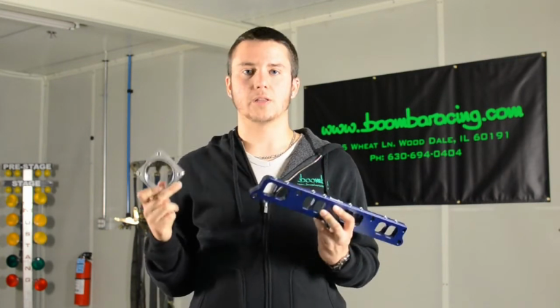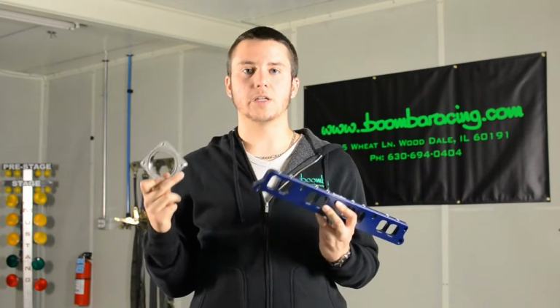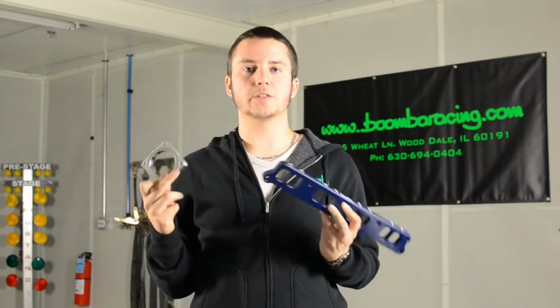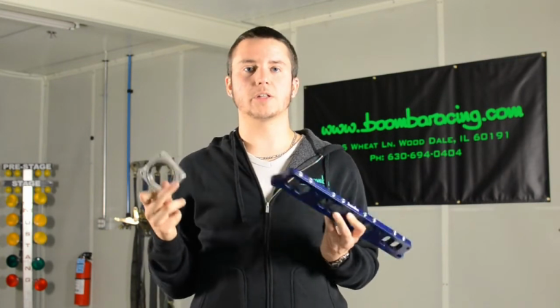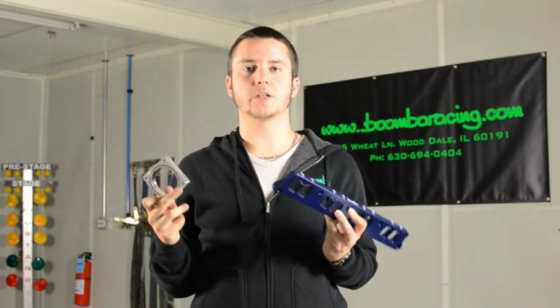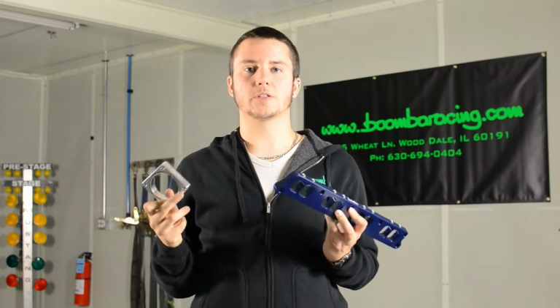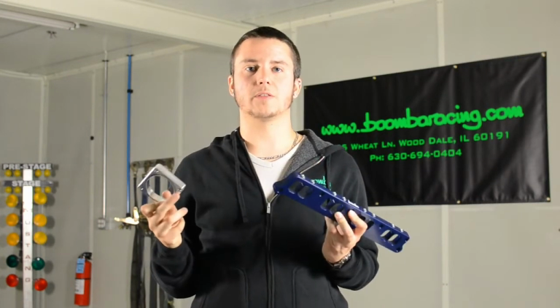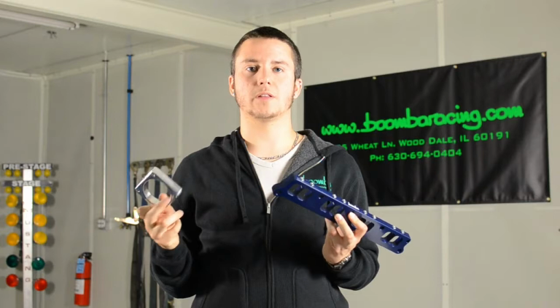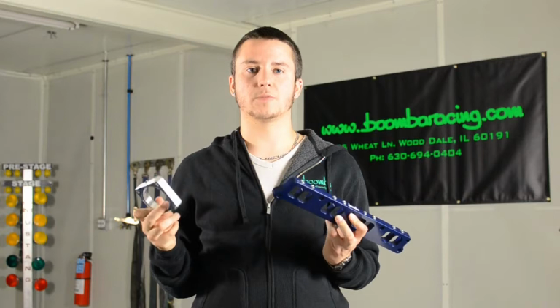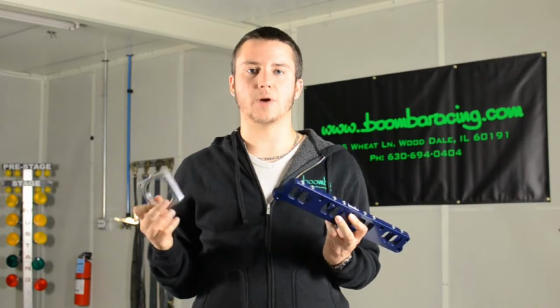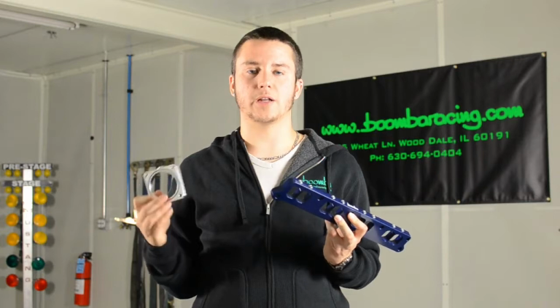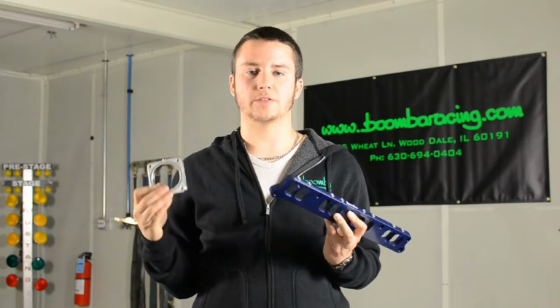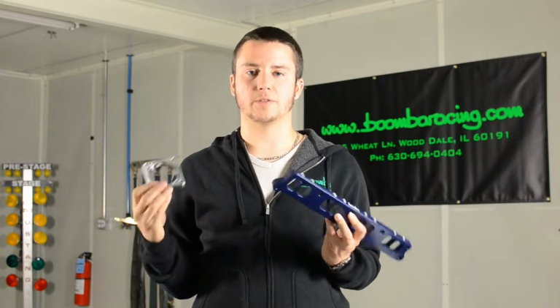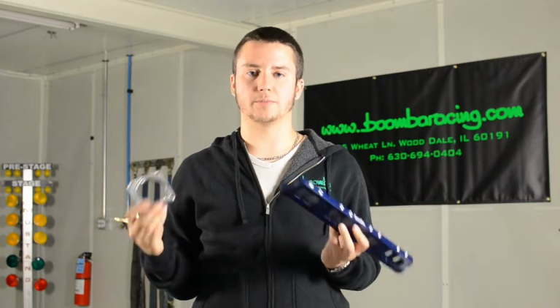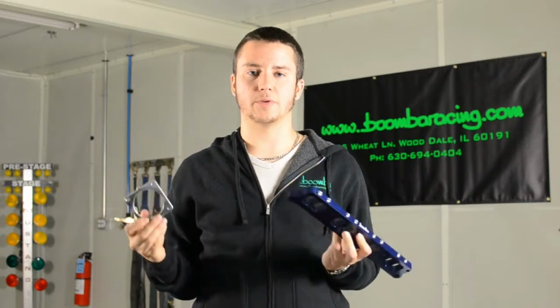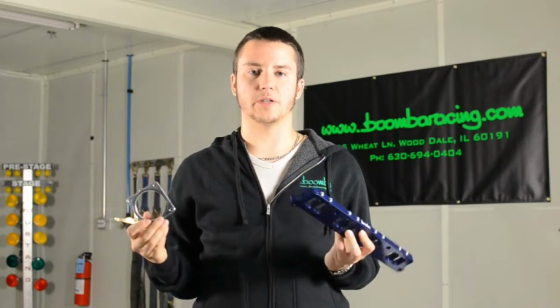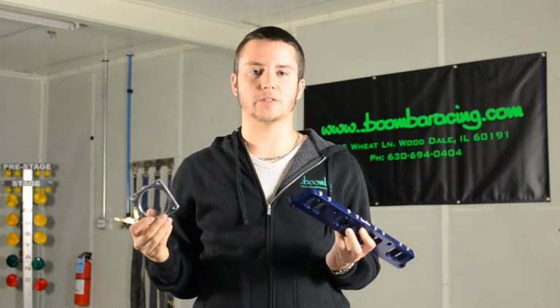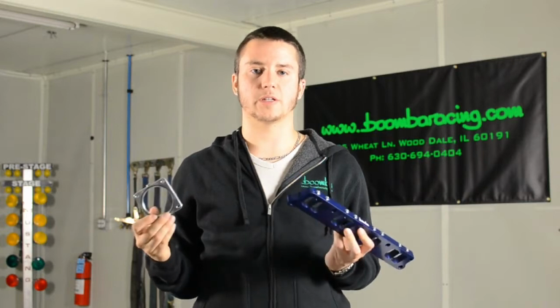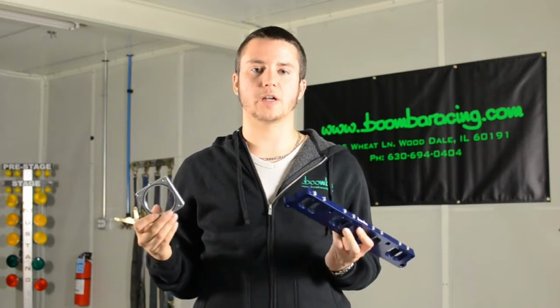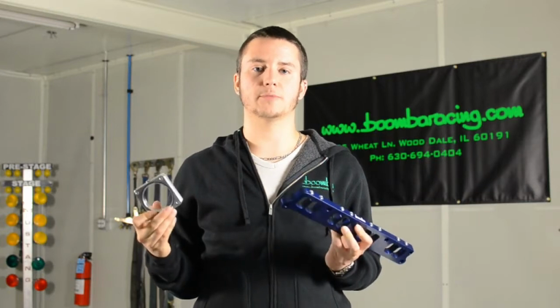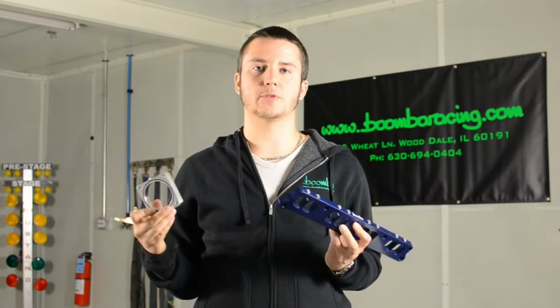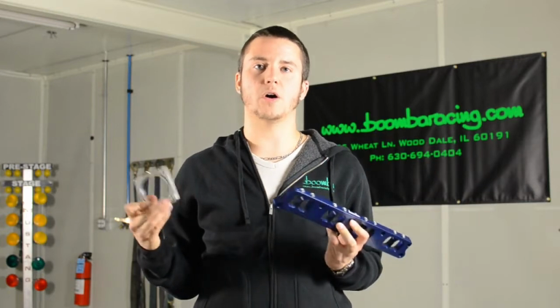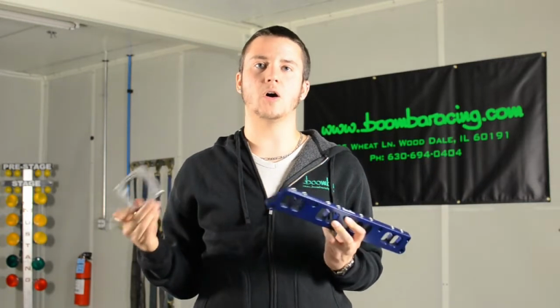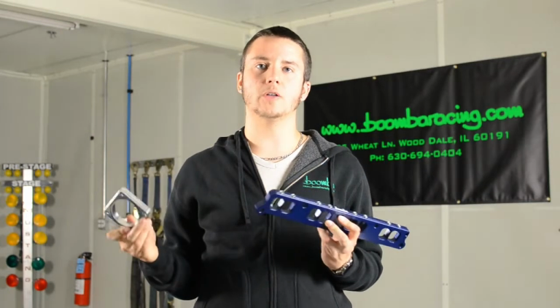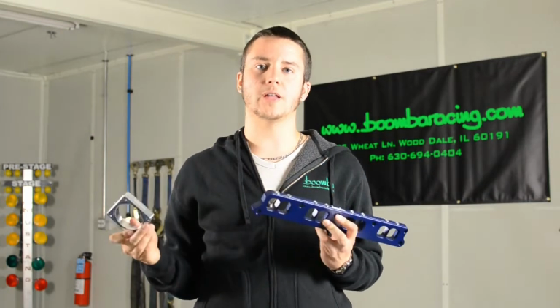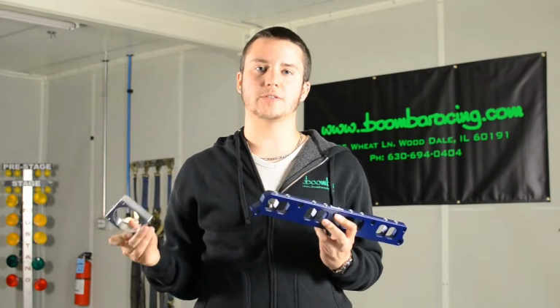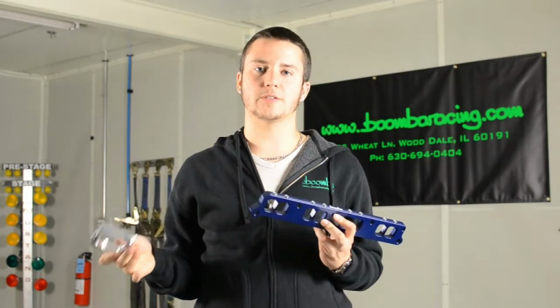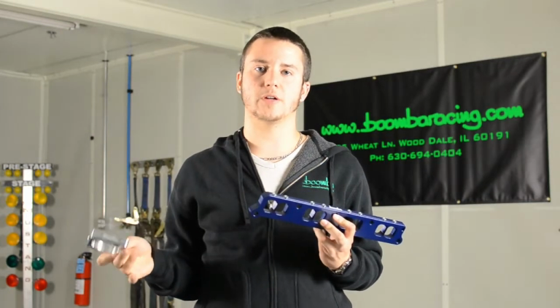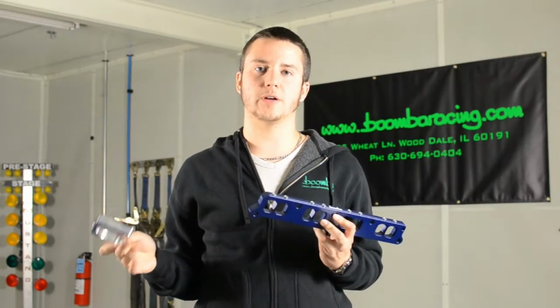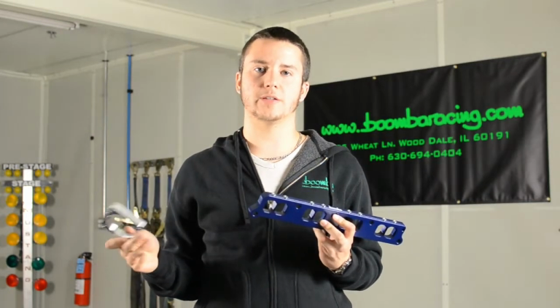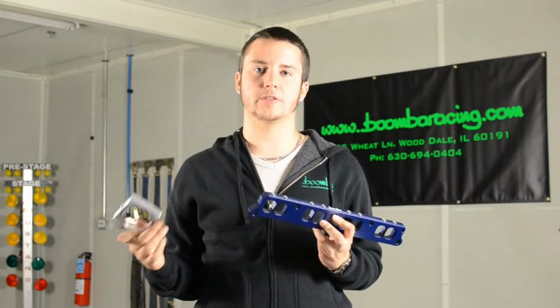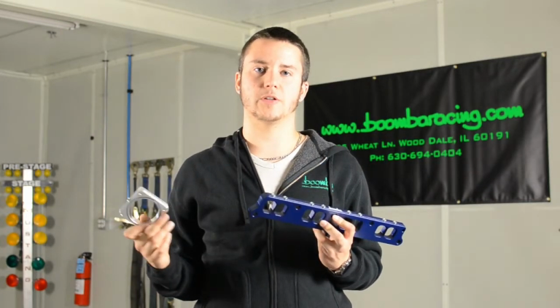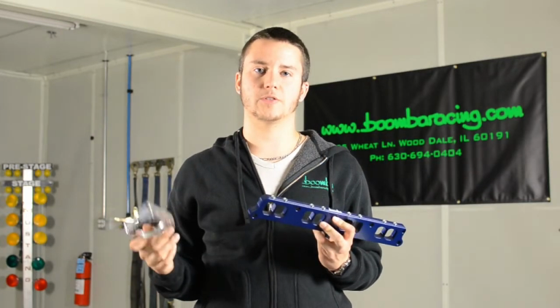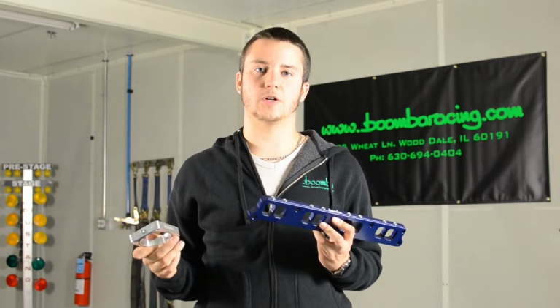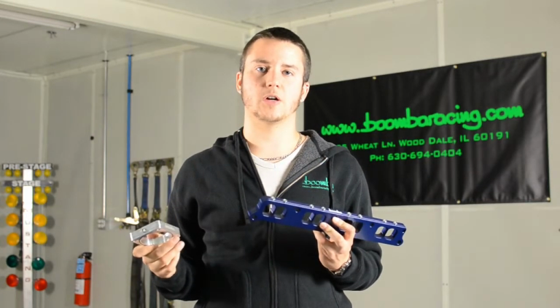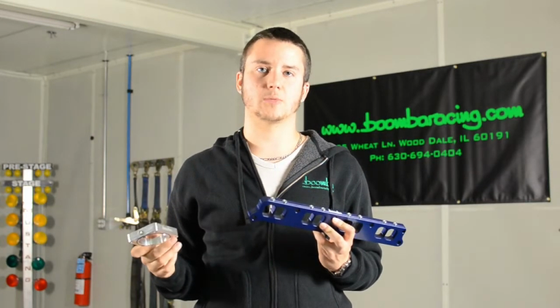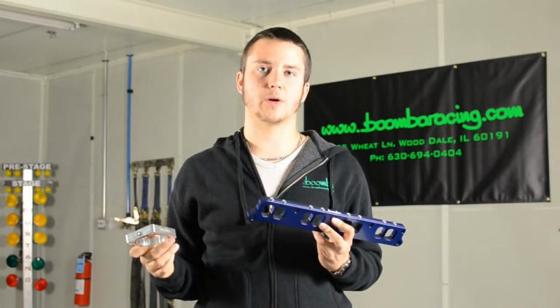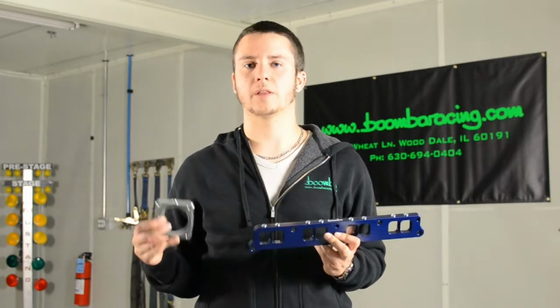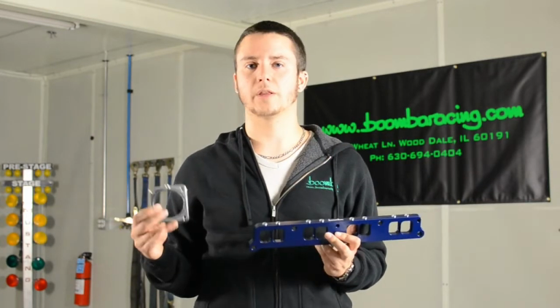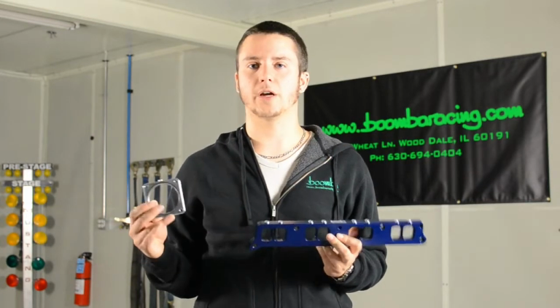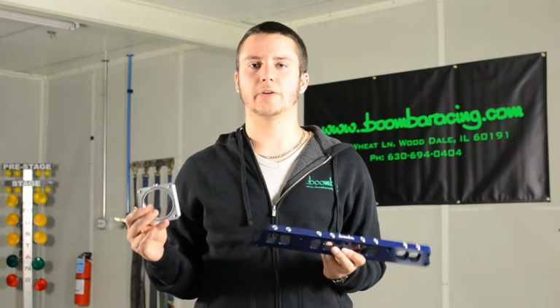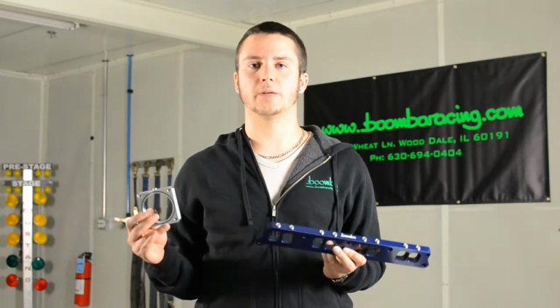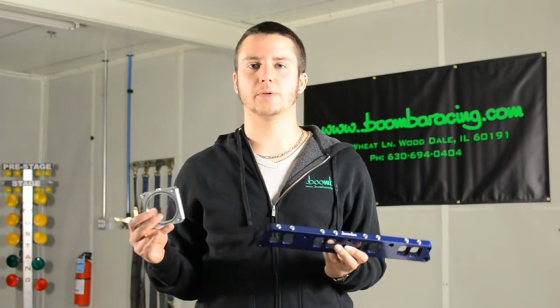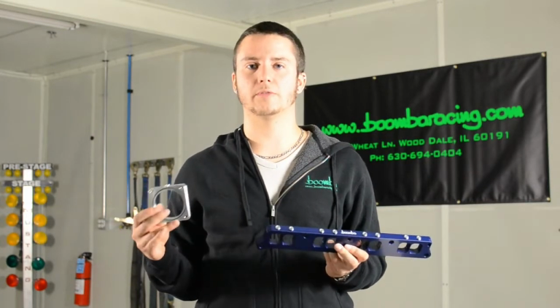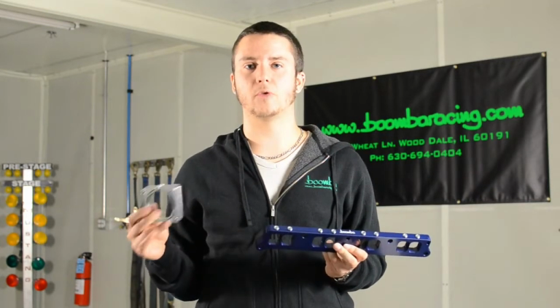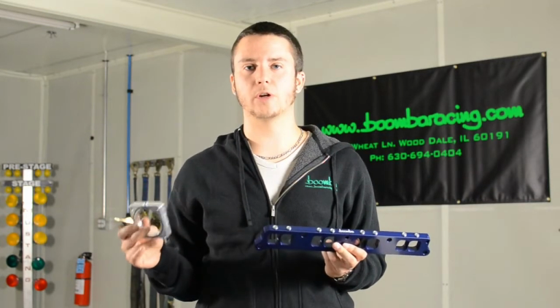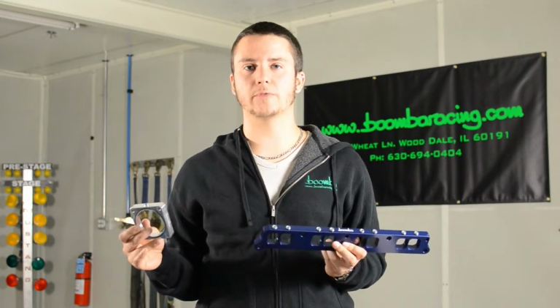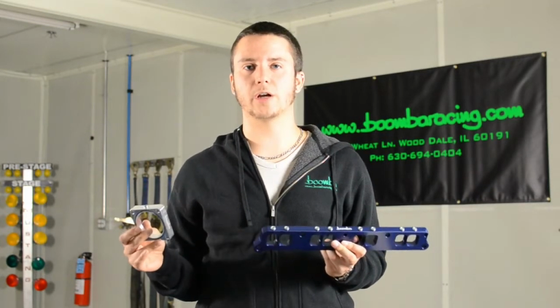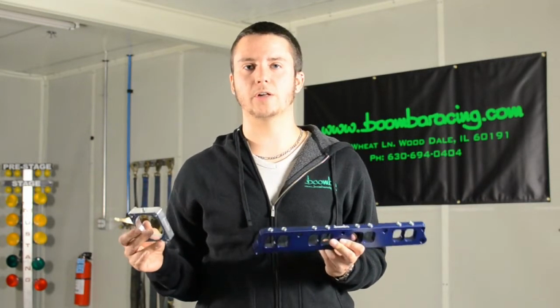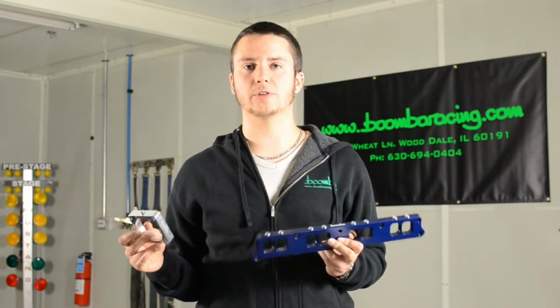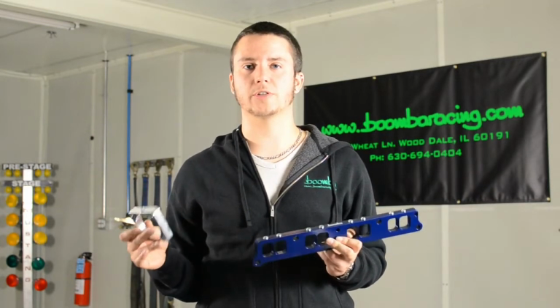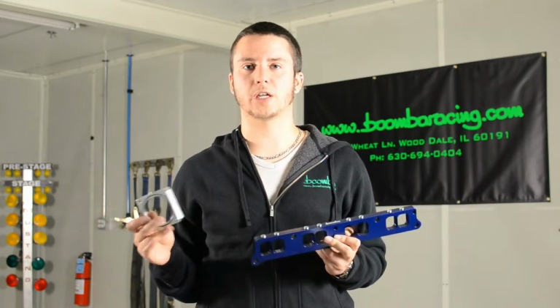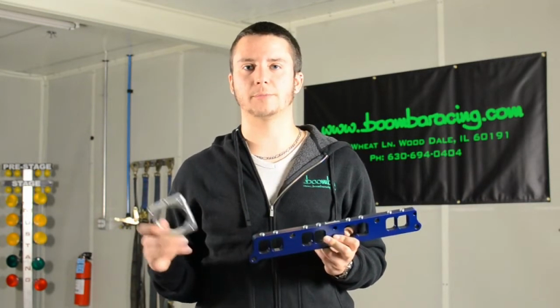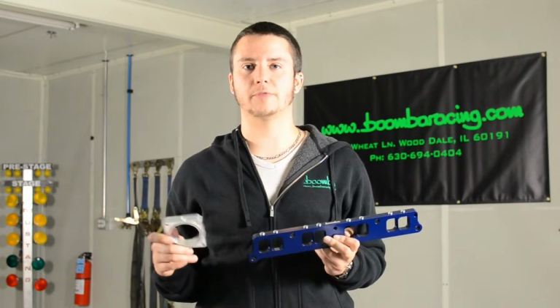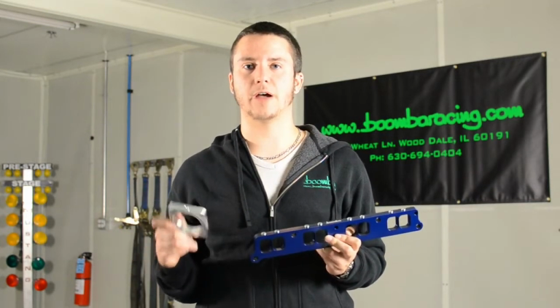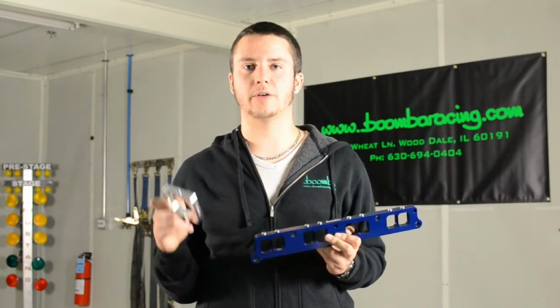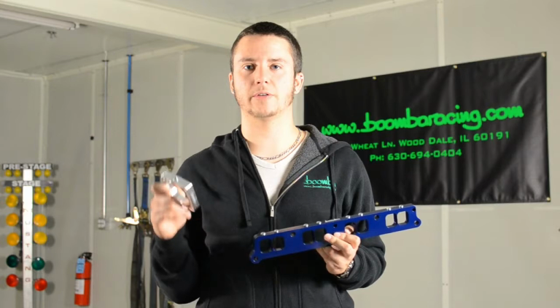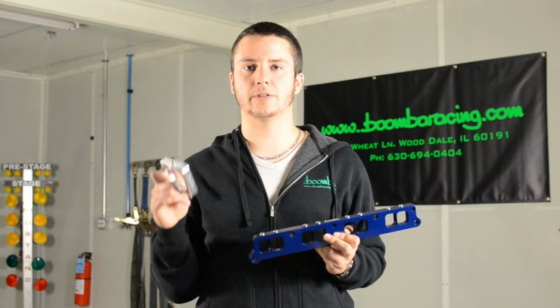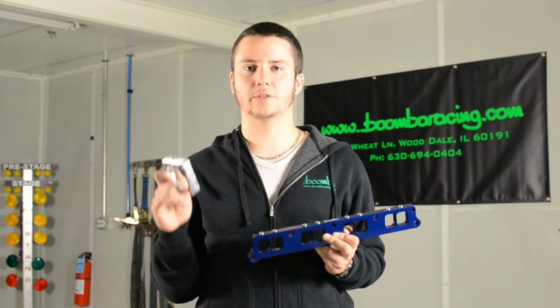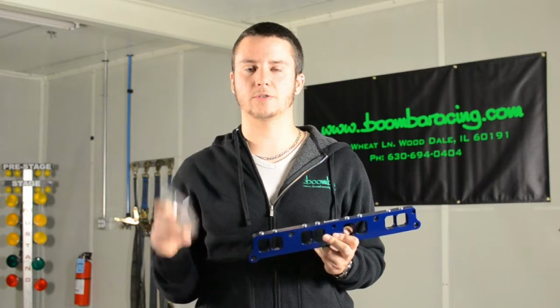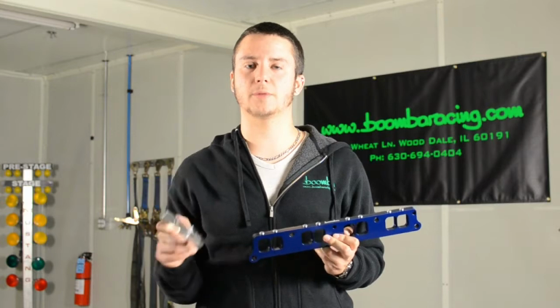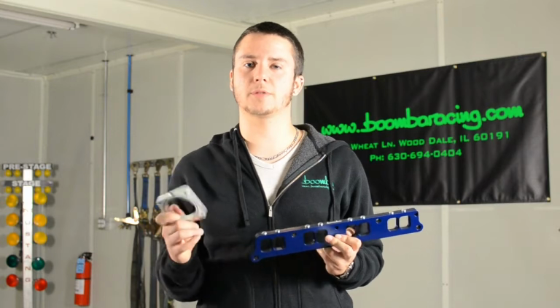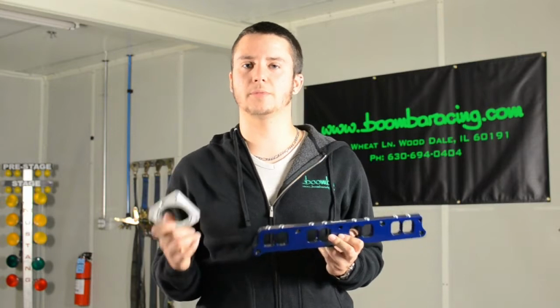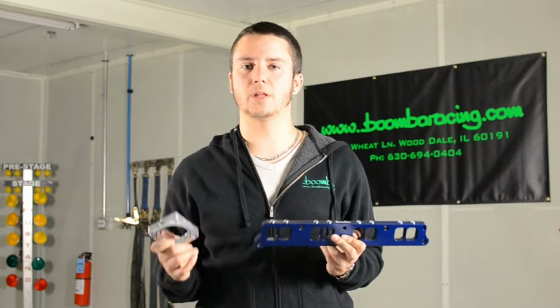The installation of these products is a breeze and comes with all necessary installation hardware. They are available in four different colors and can be found in the description below.